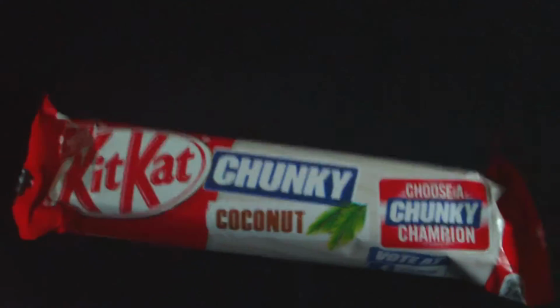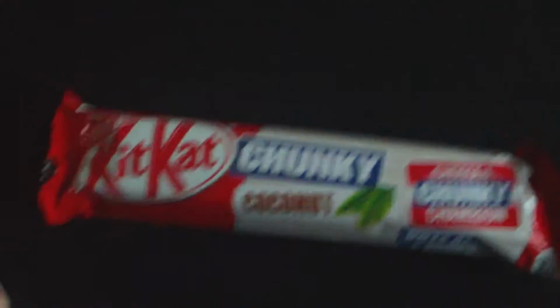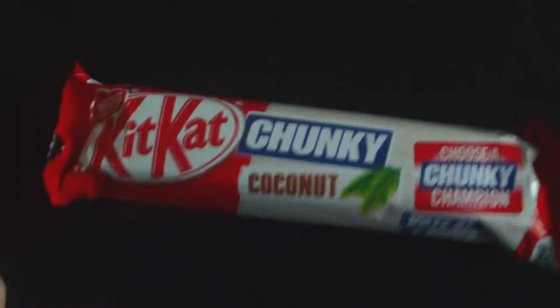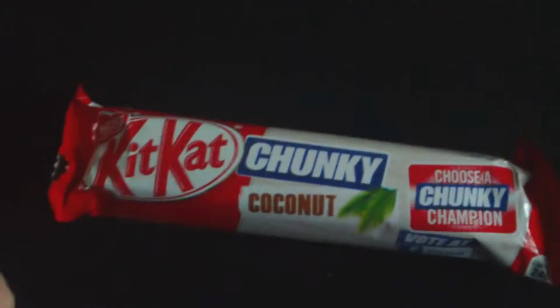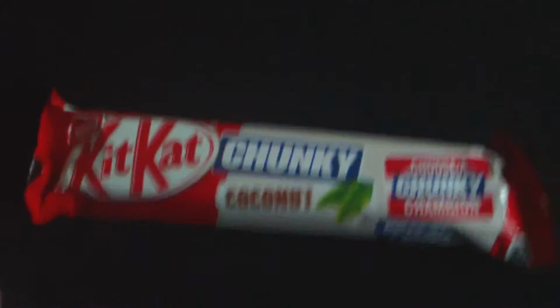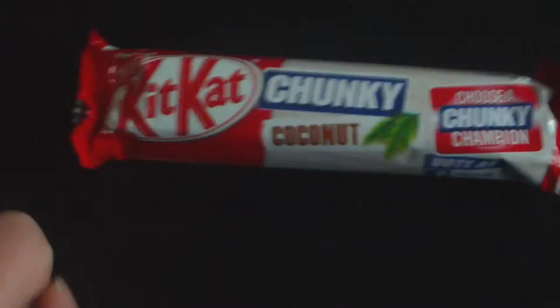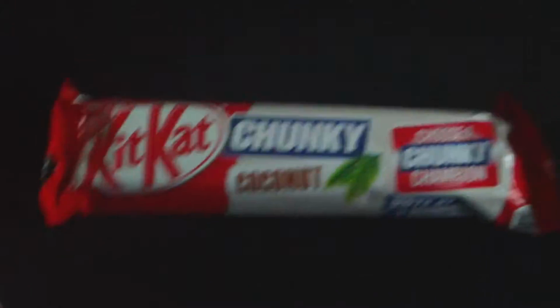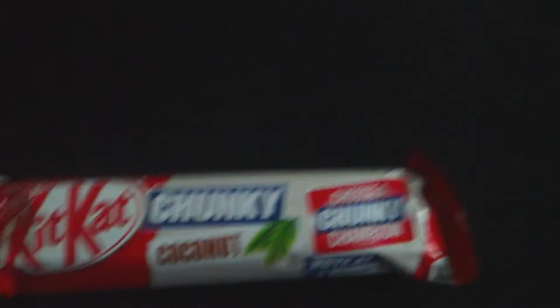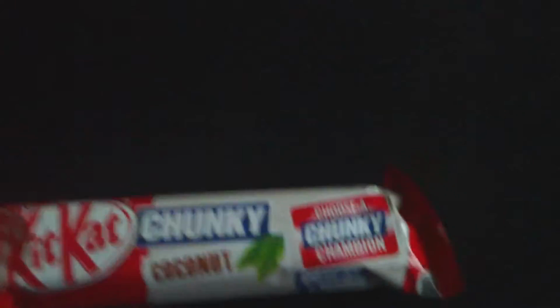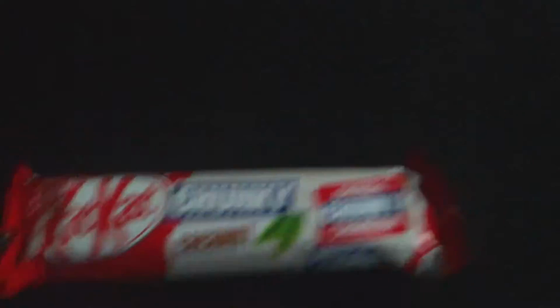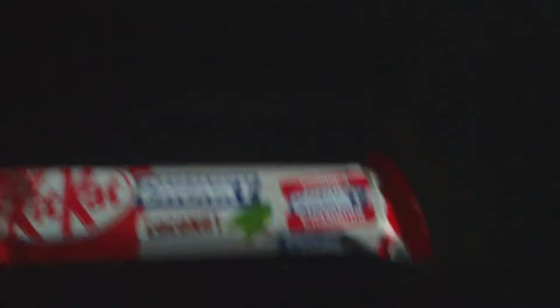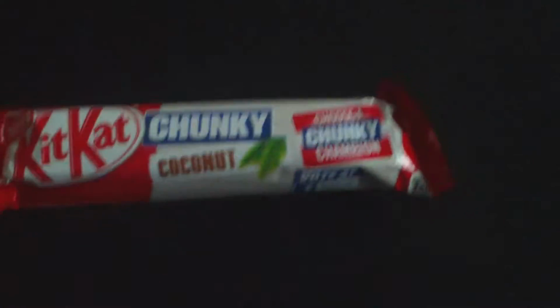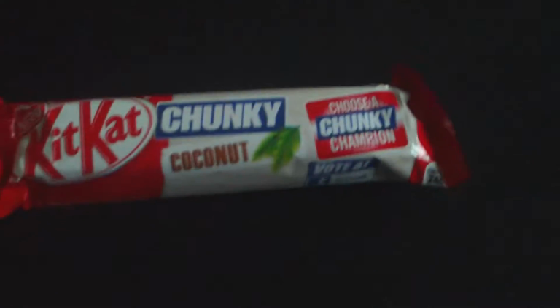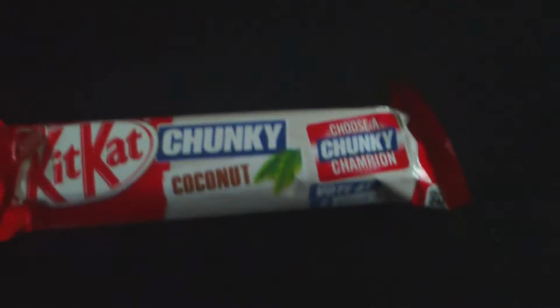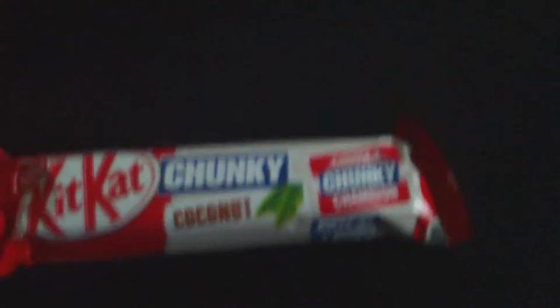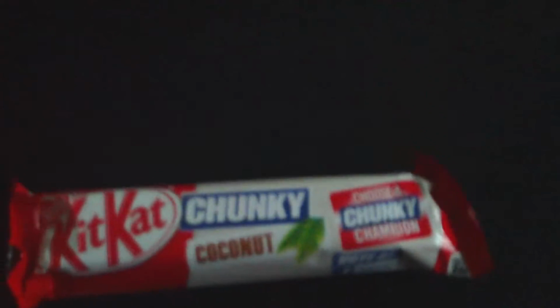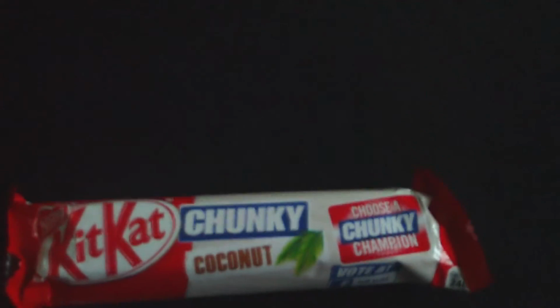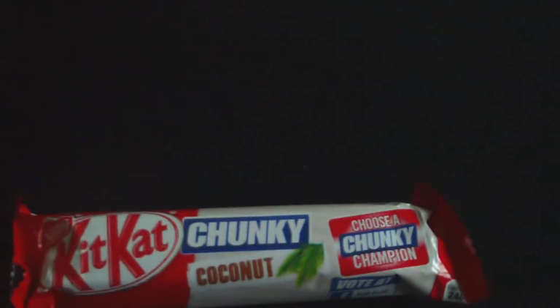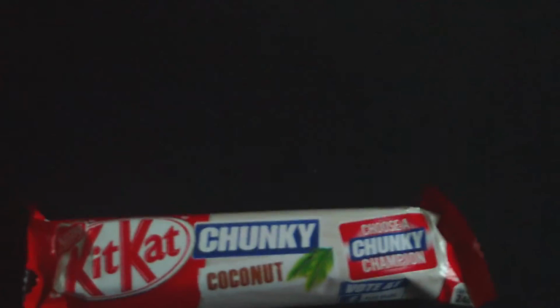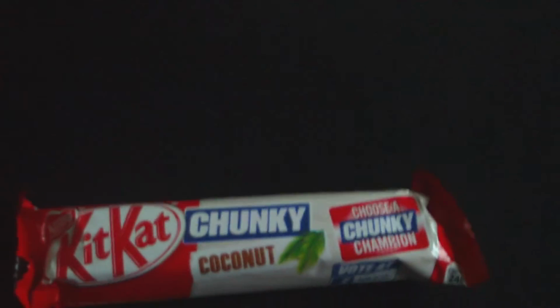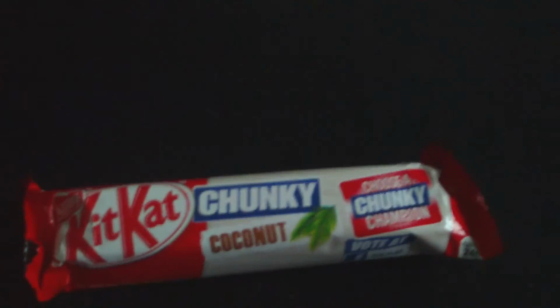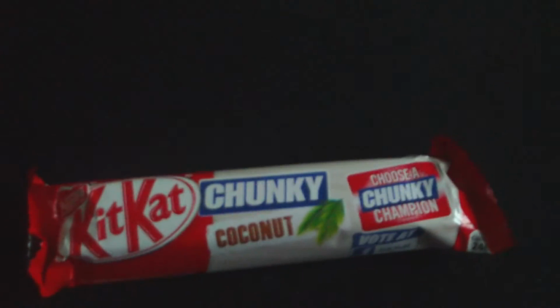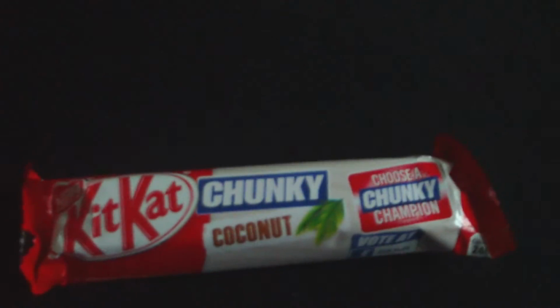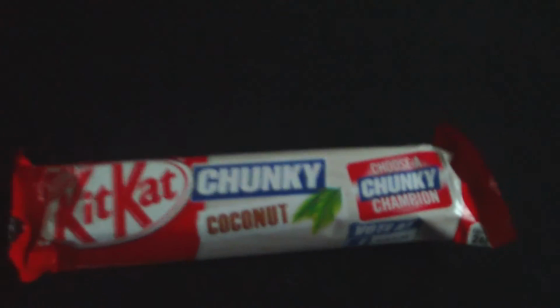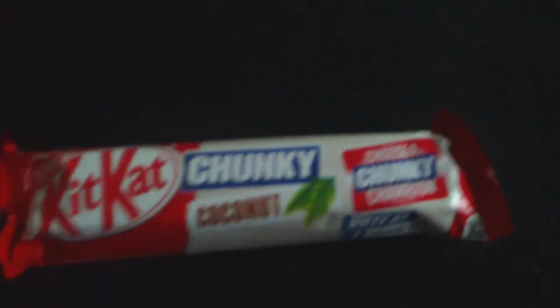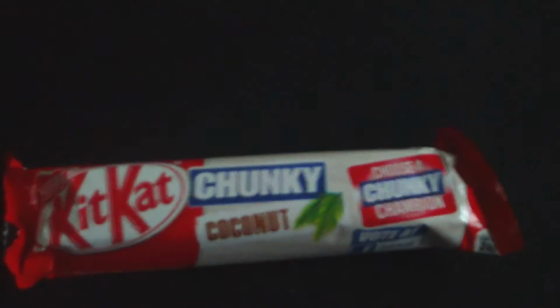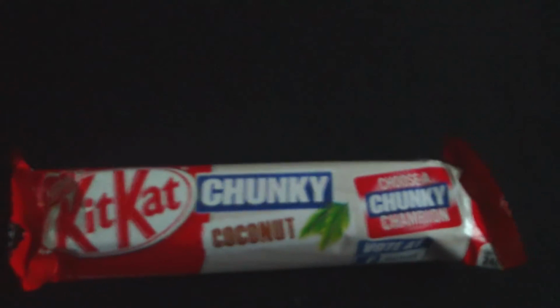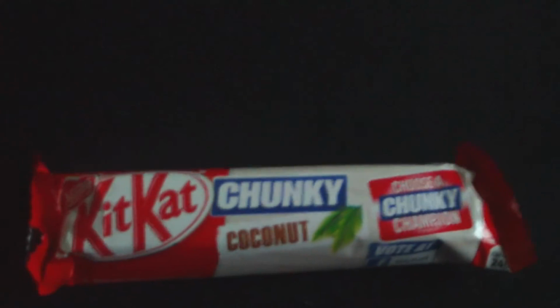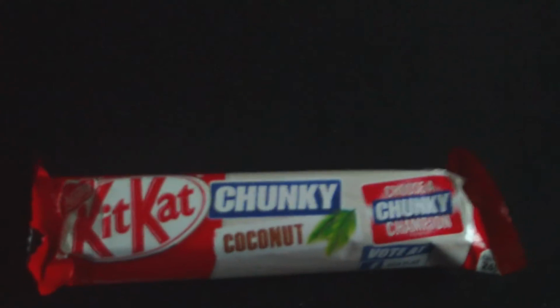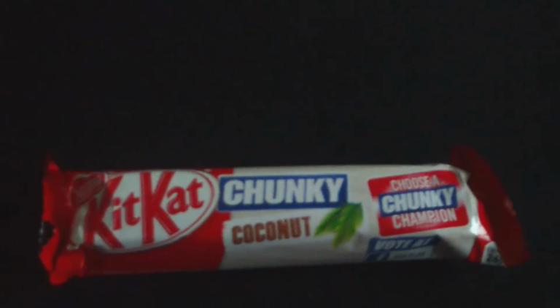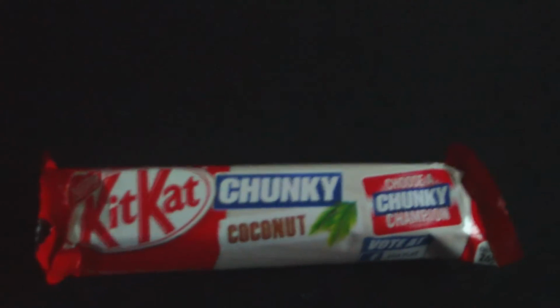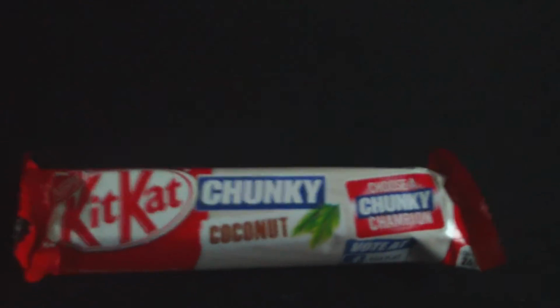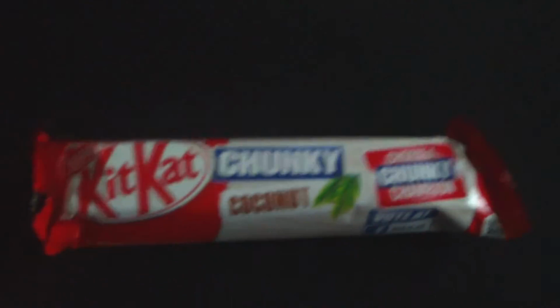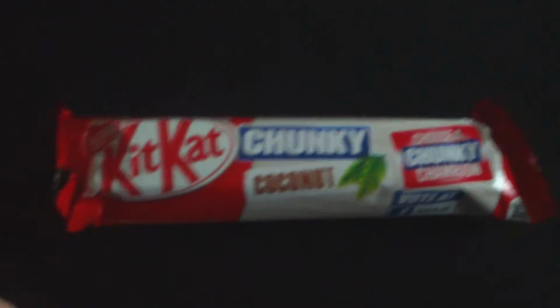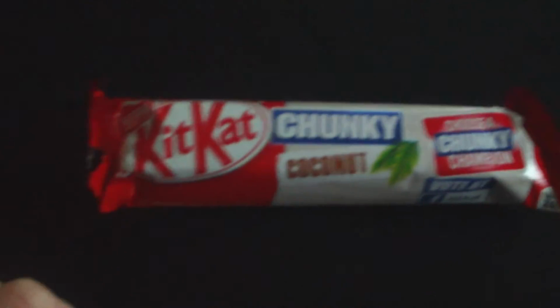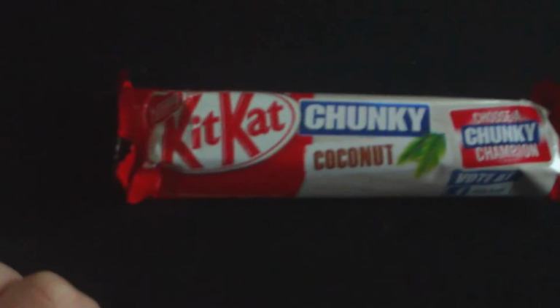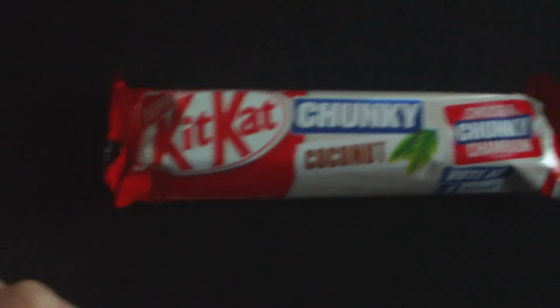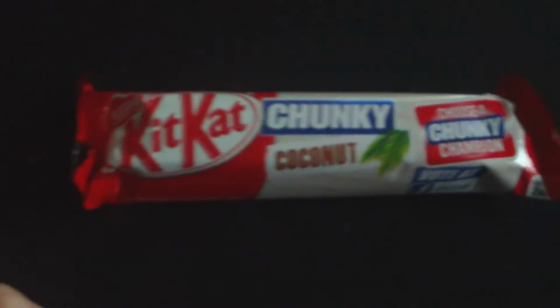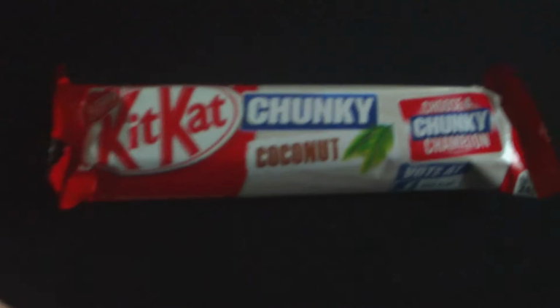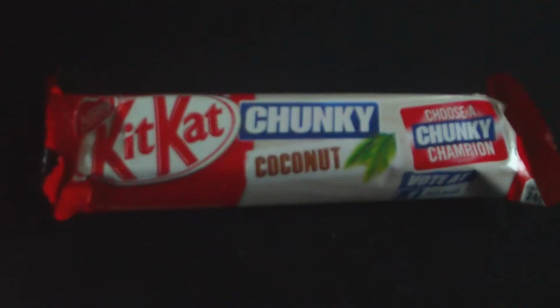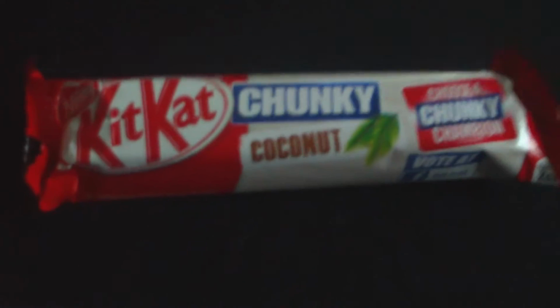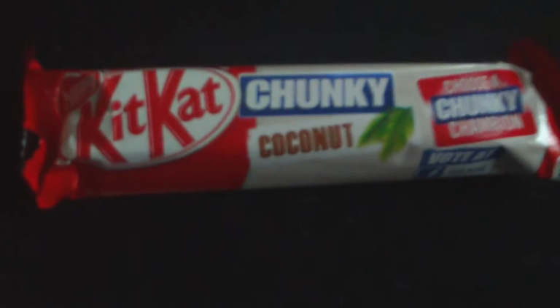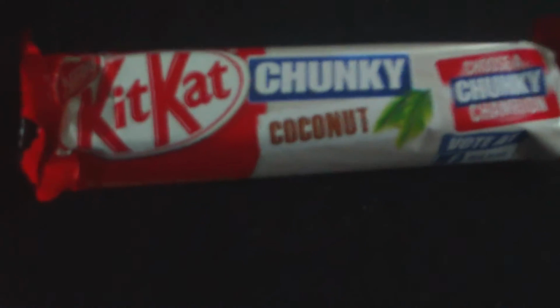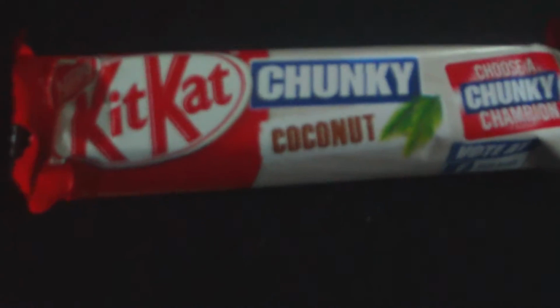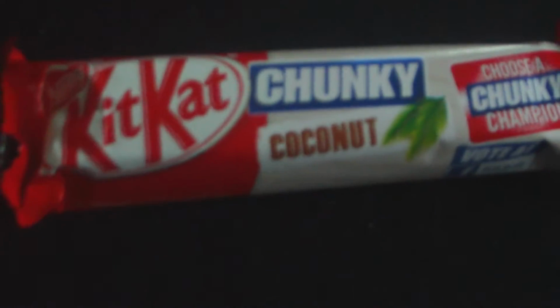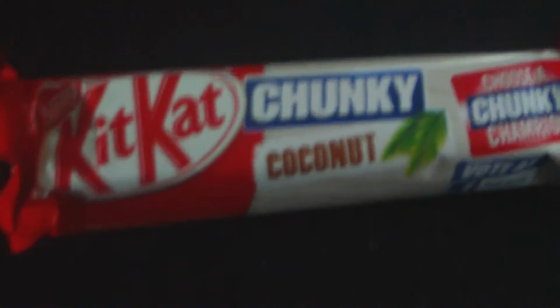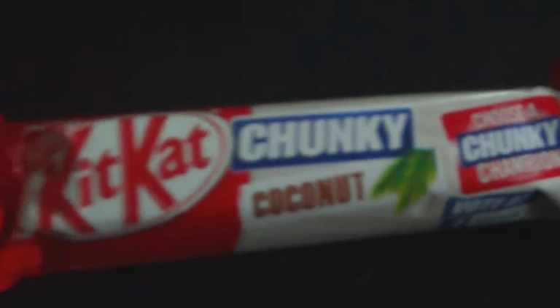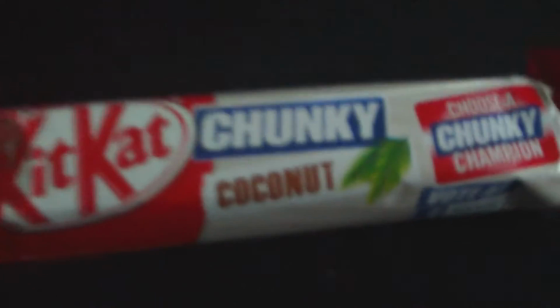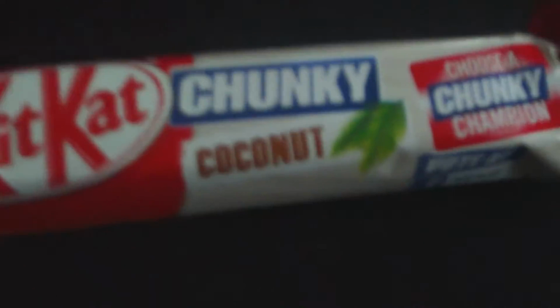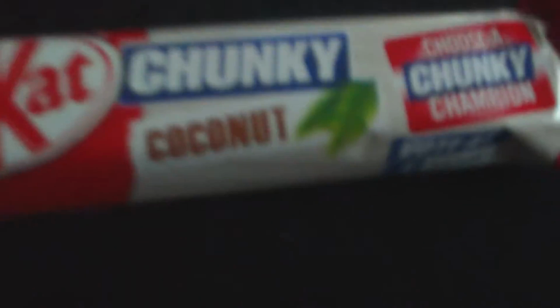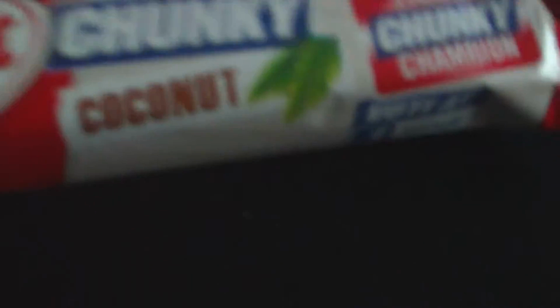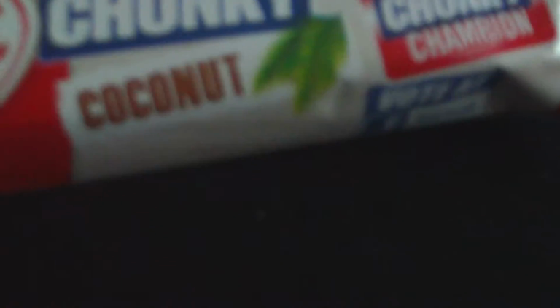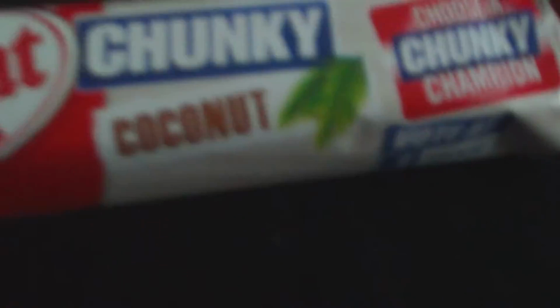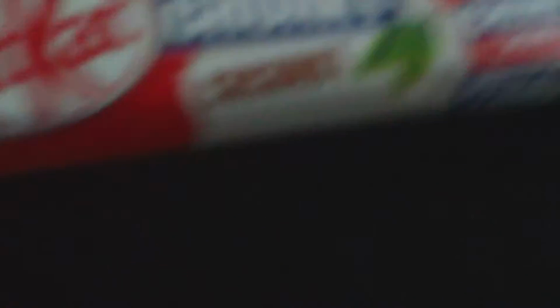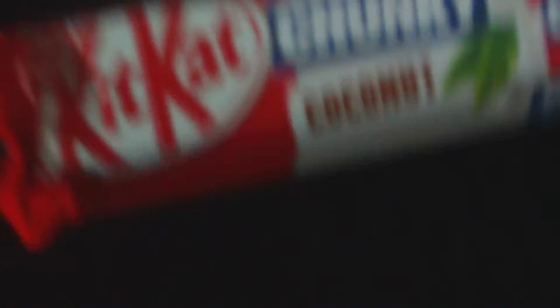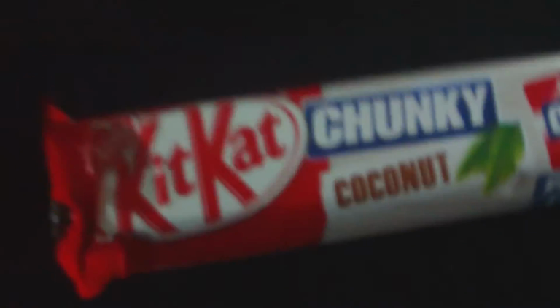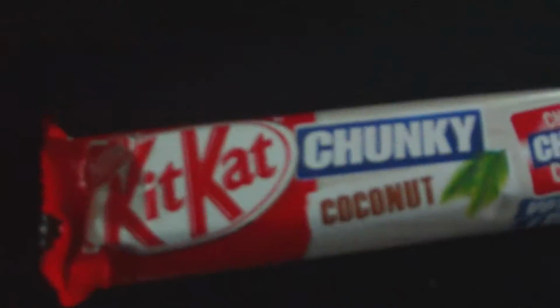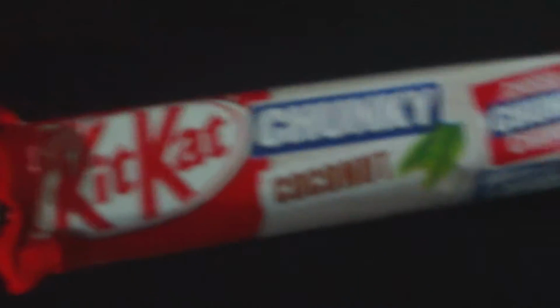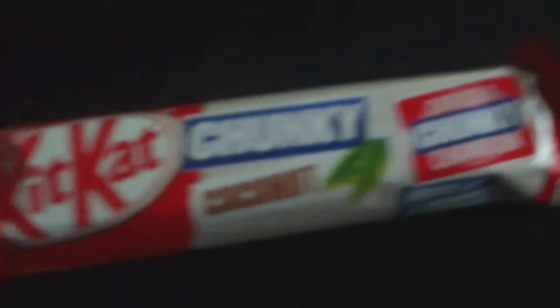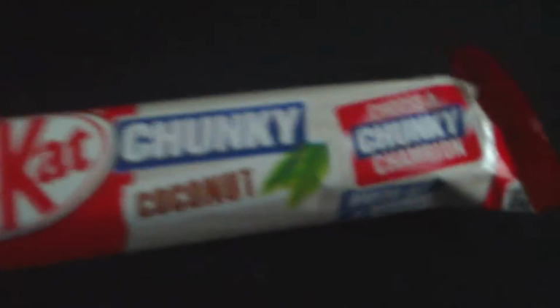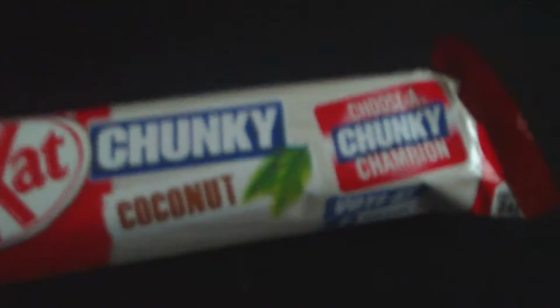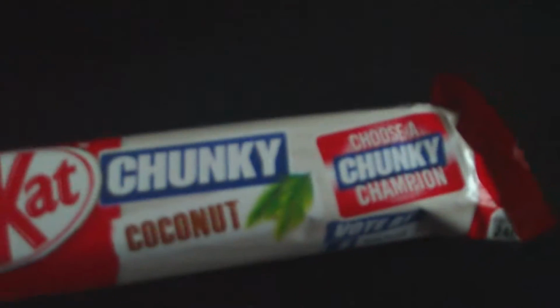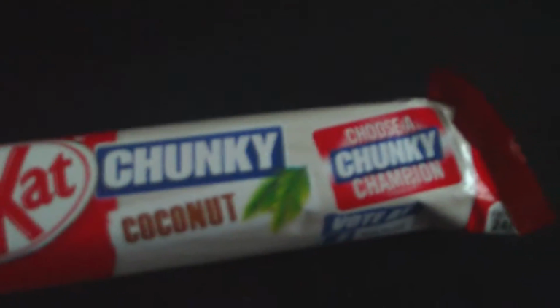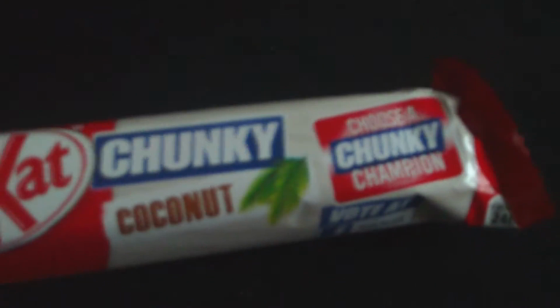Hey everyone, welcome to JWW. Today this is a video on the KitKat Chunky Coconut.